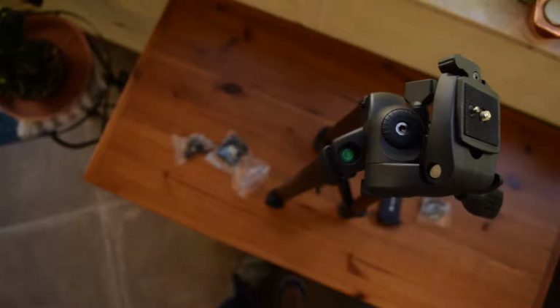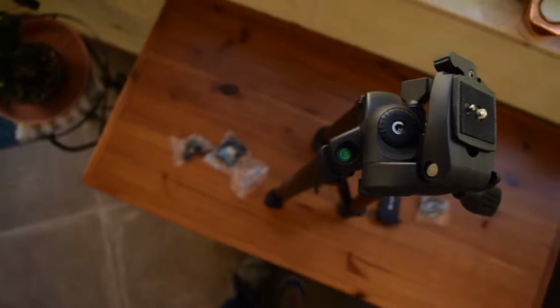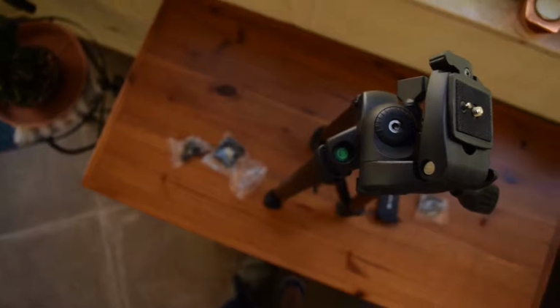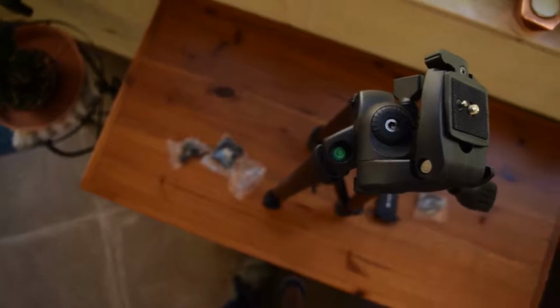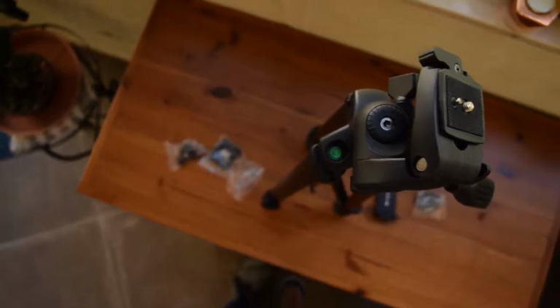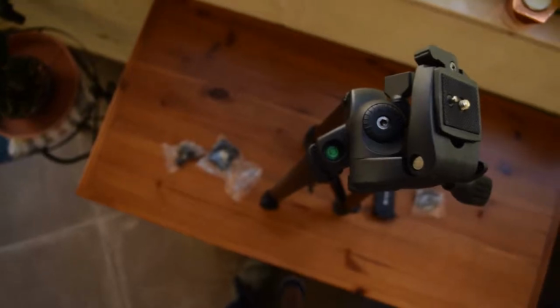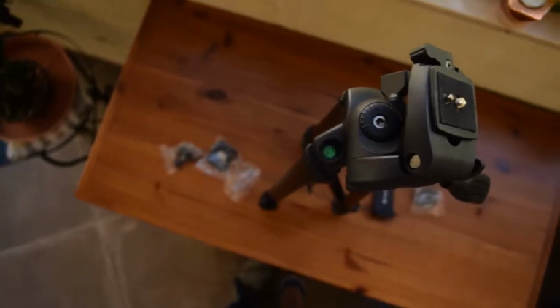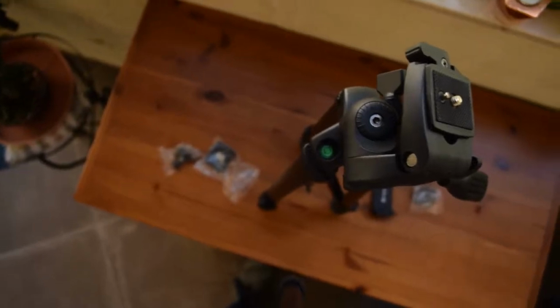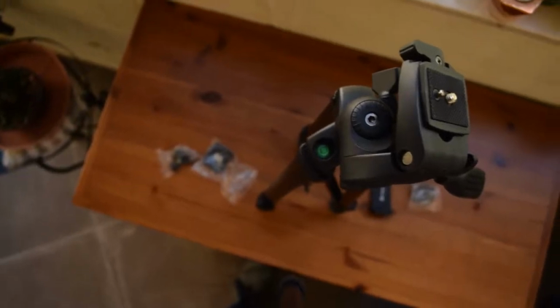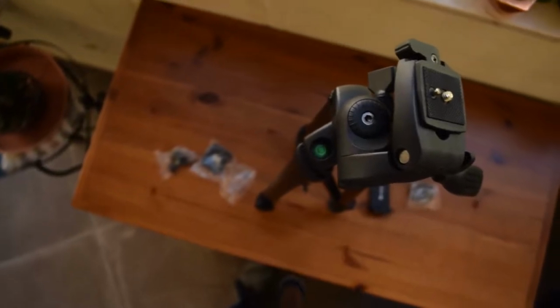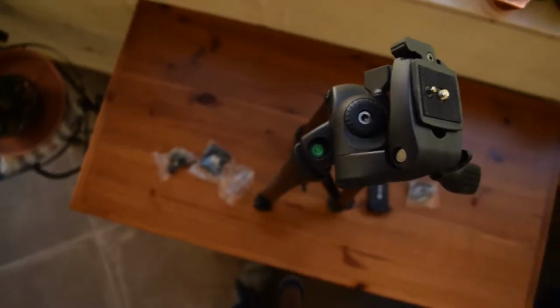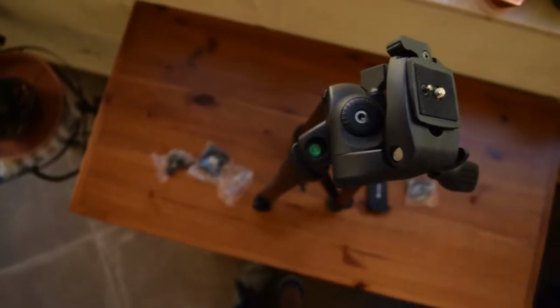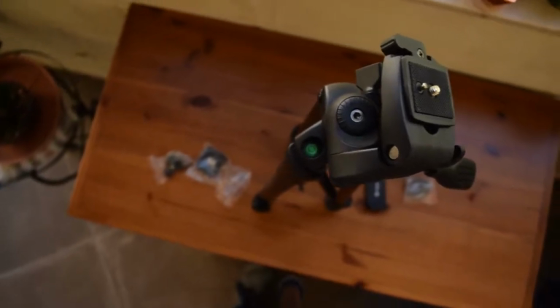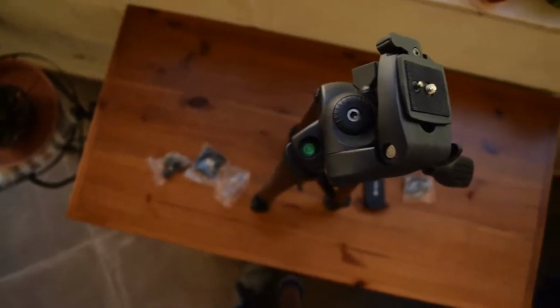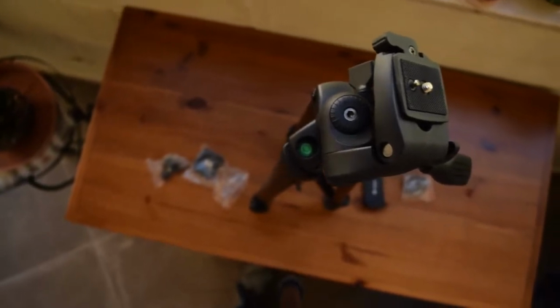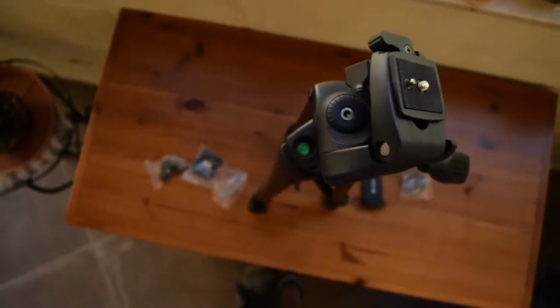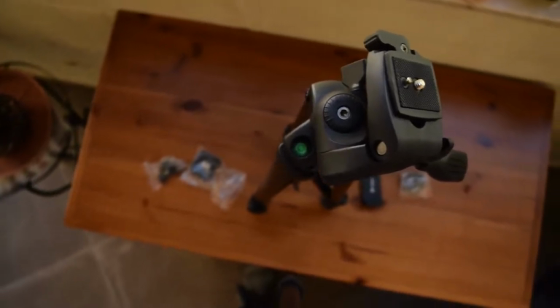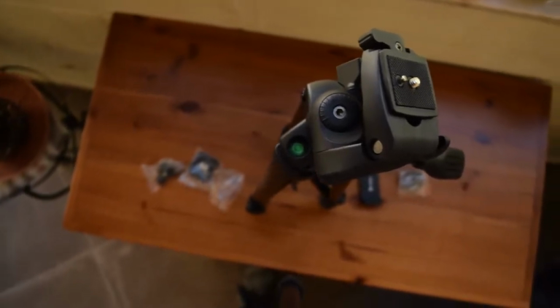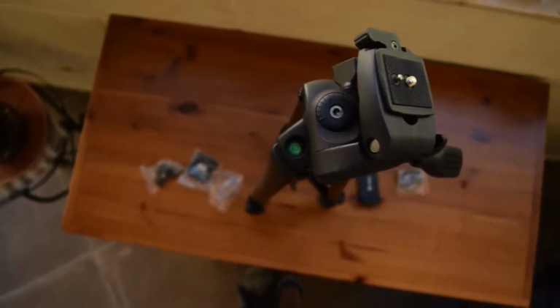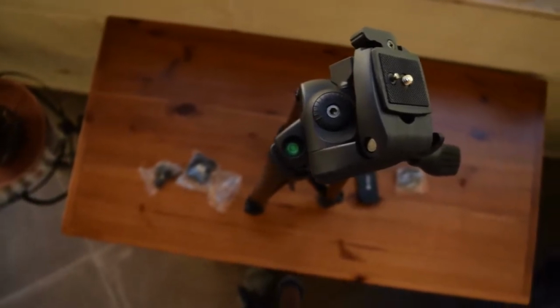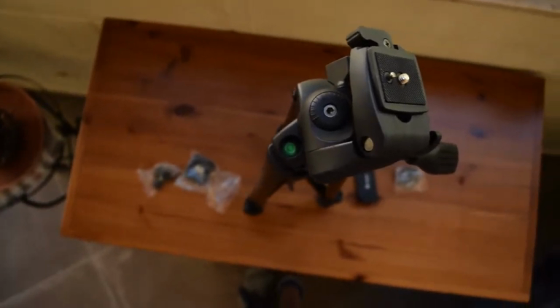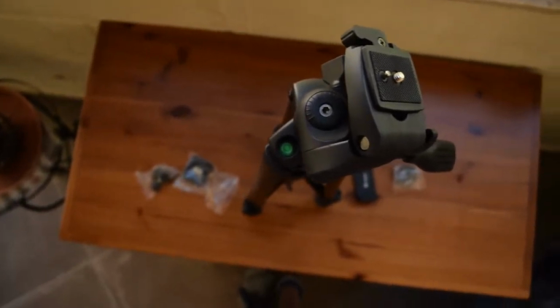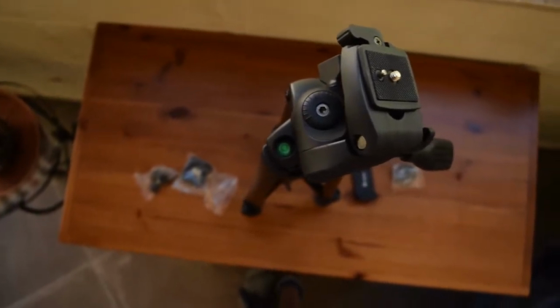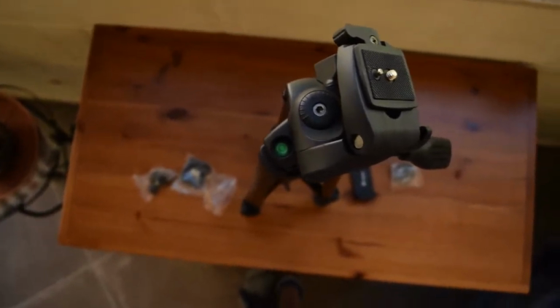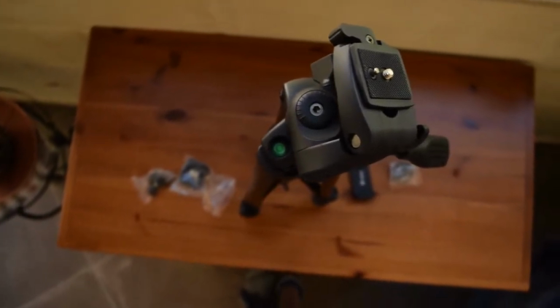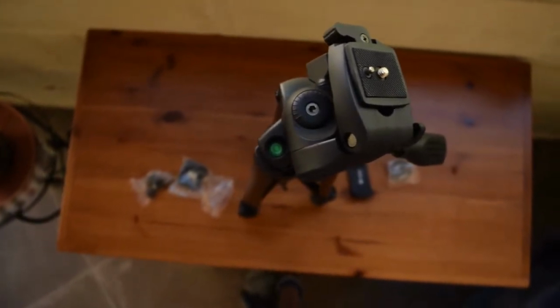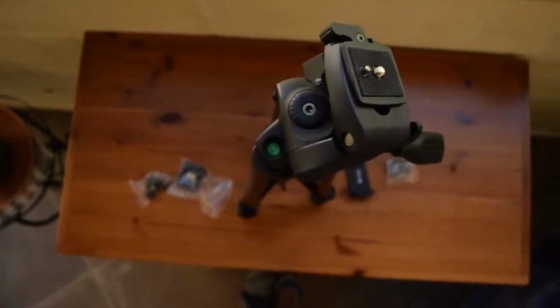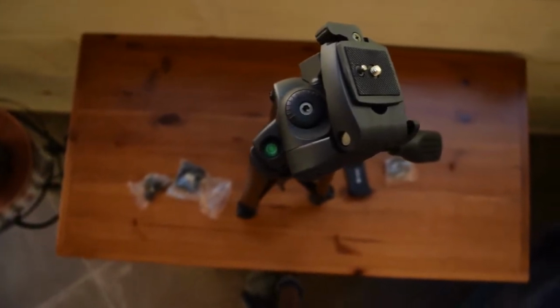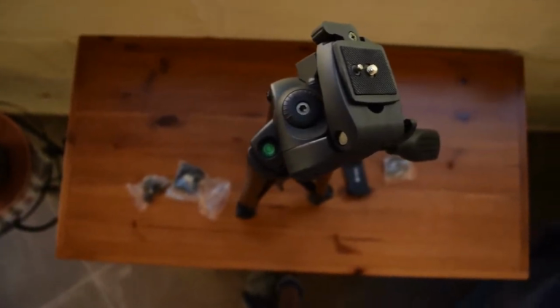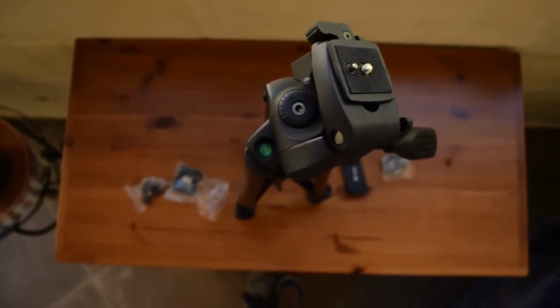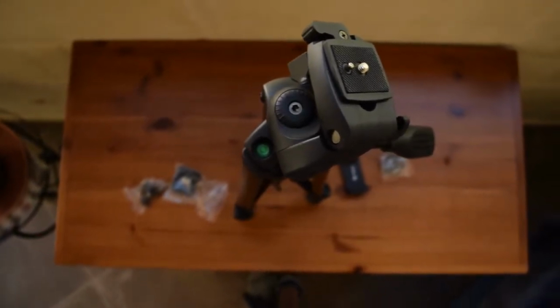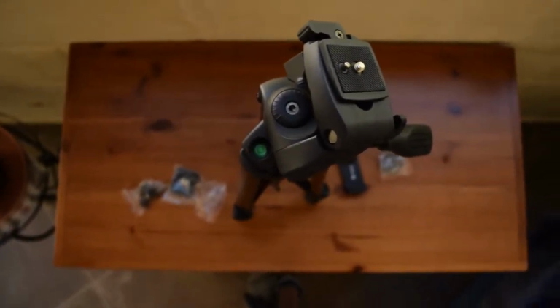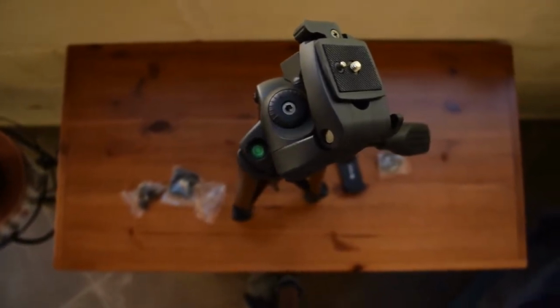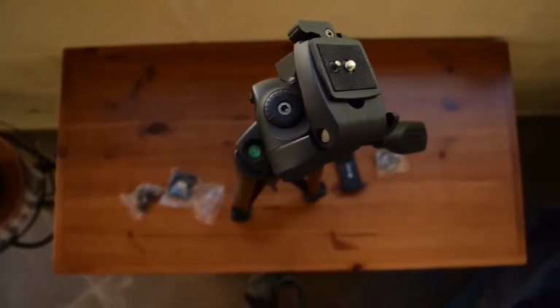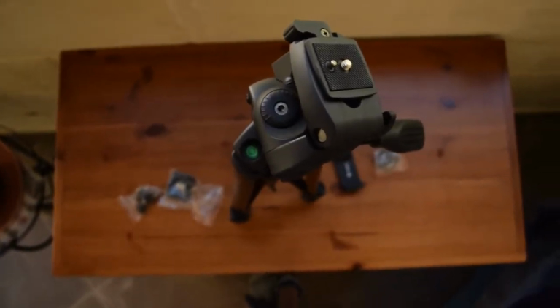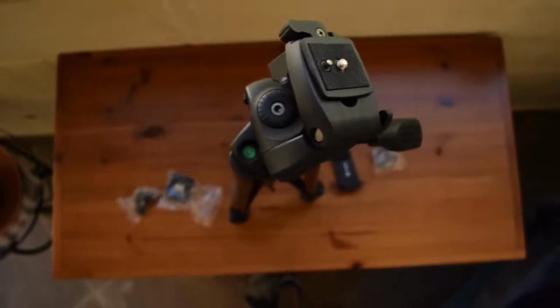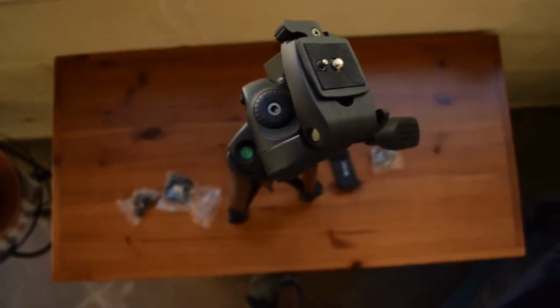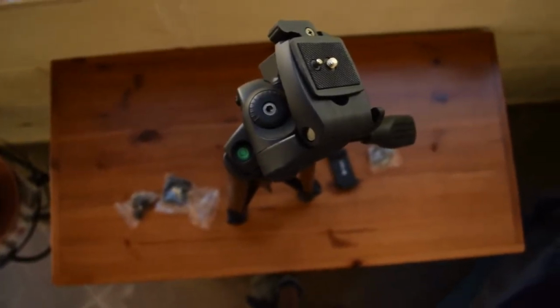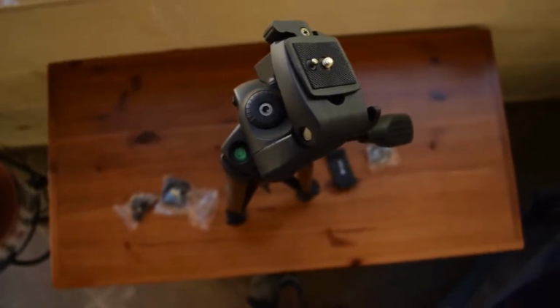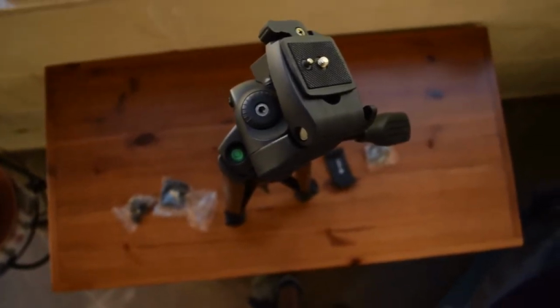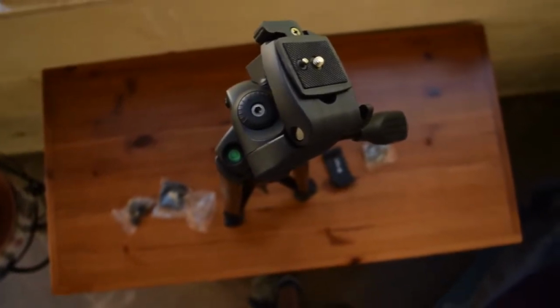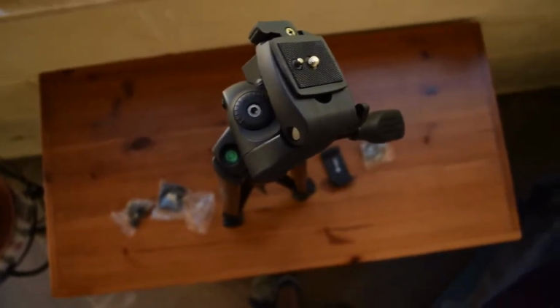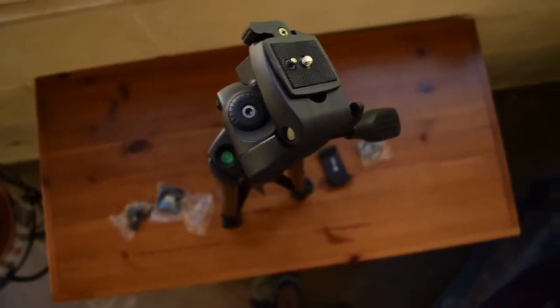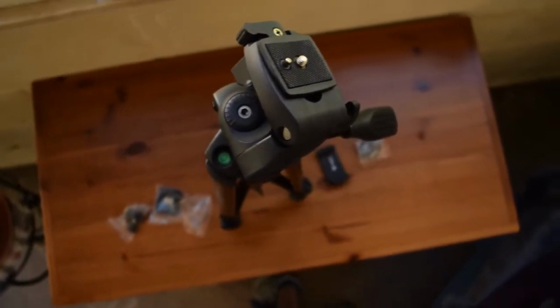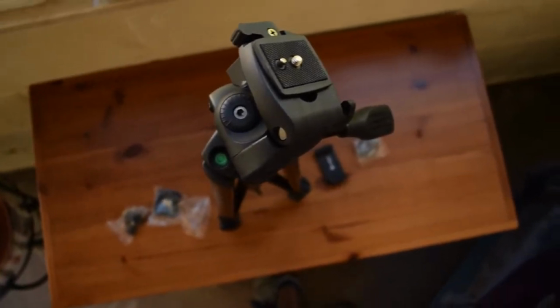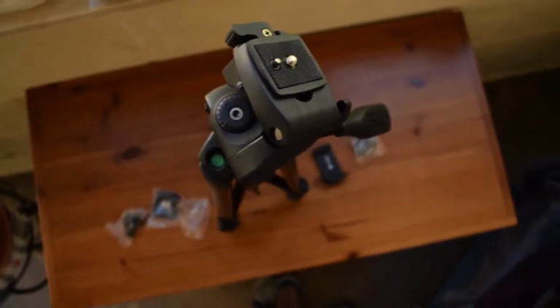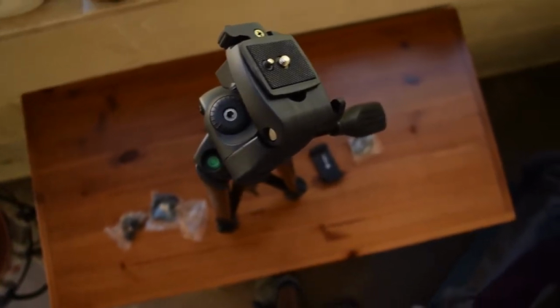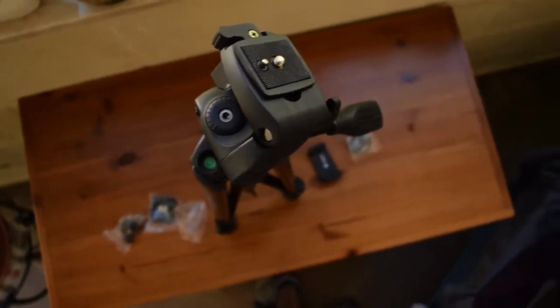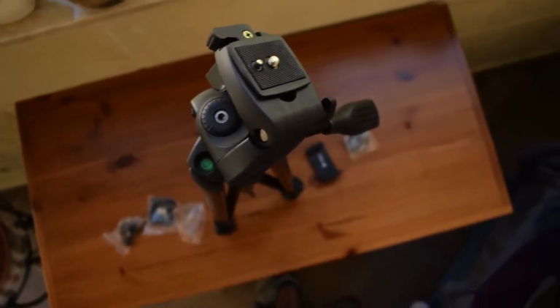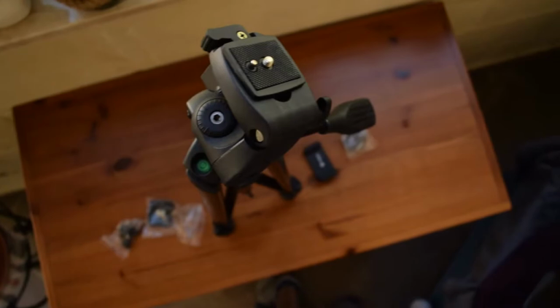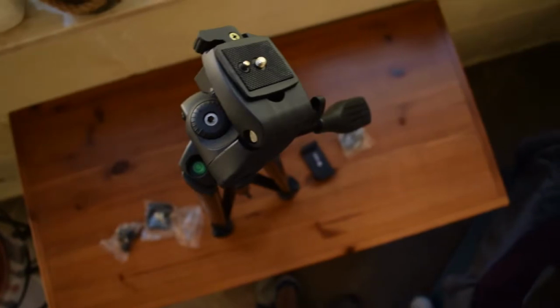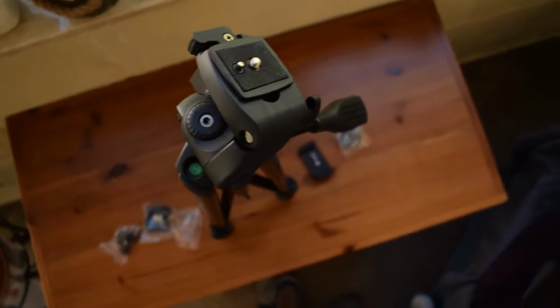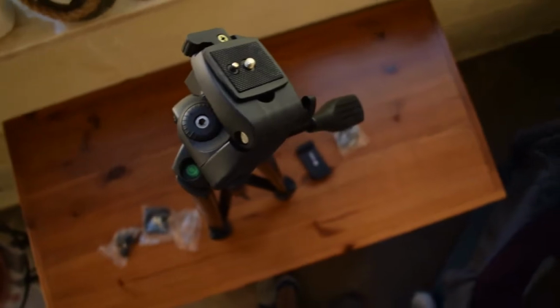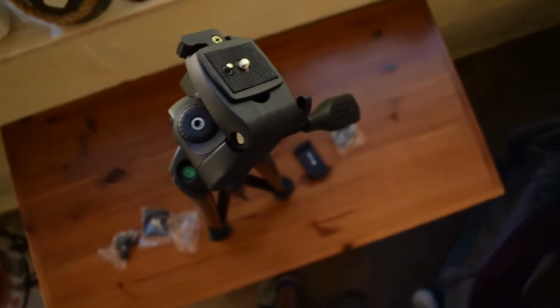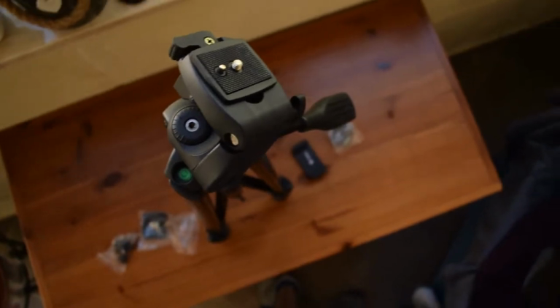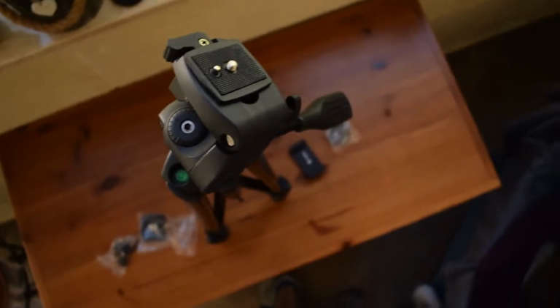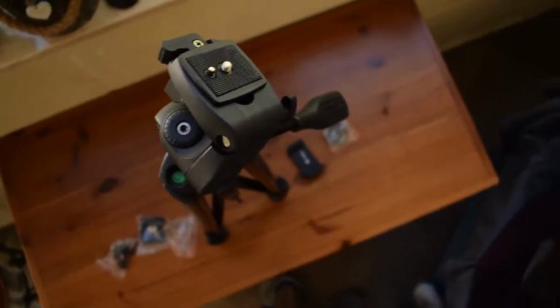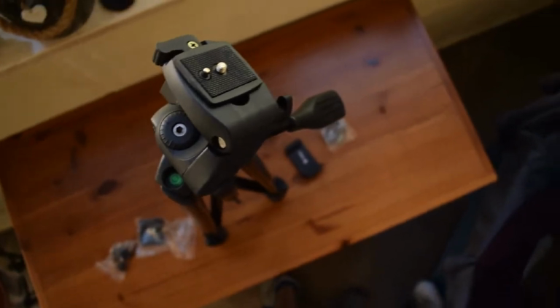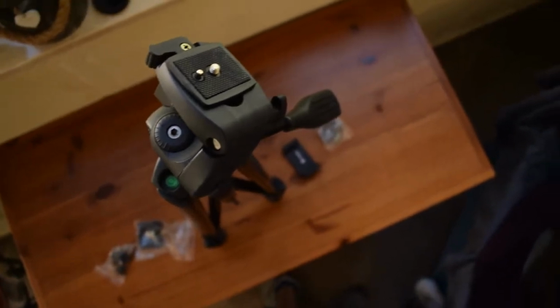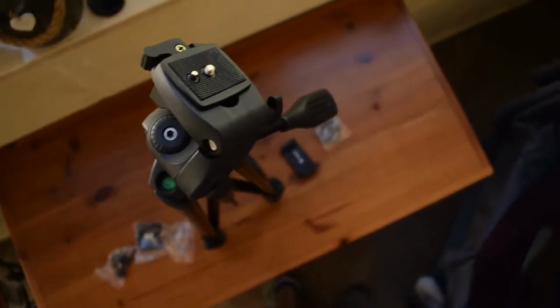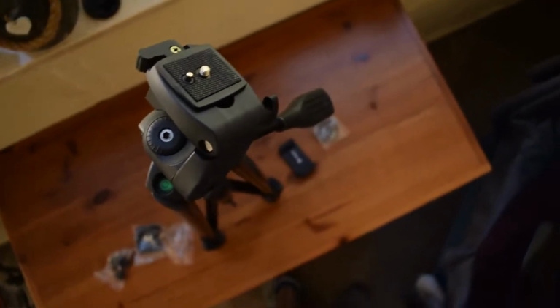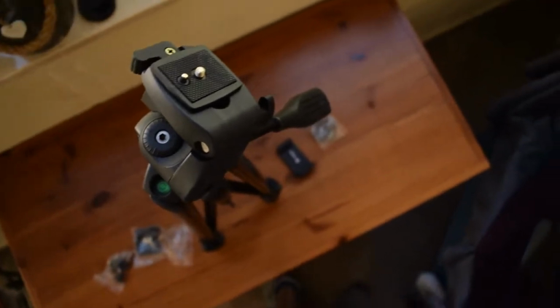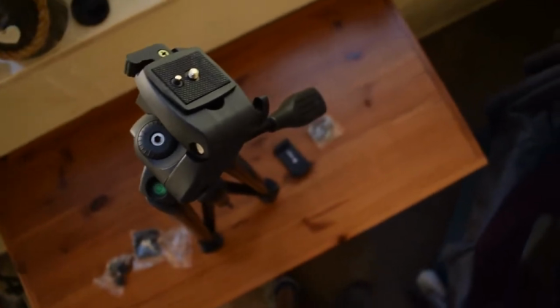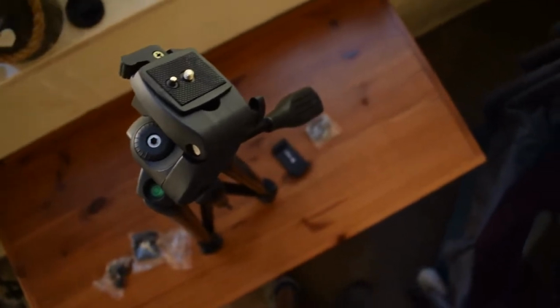Hello there guys, it's CoolFoxFair here and today I'm bringing you an unboxing and review of the PhotoPro Standard Tripod.